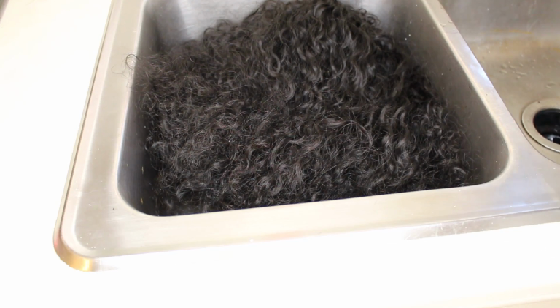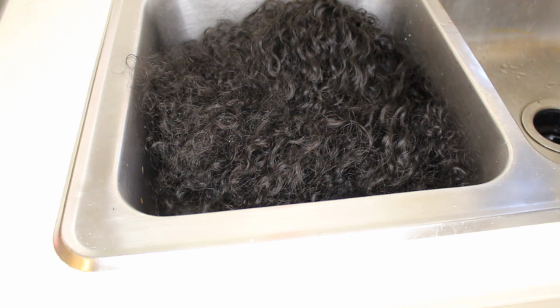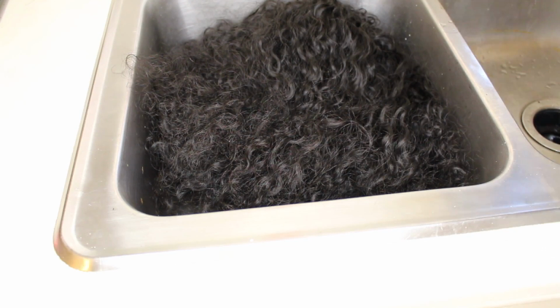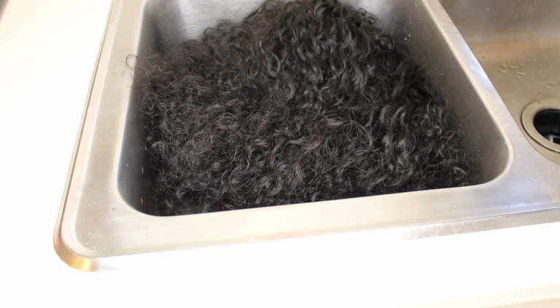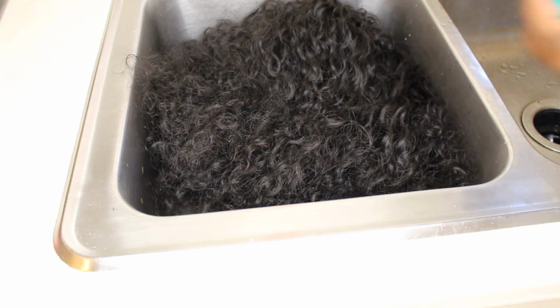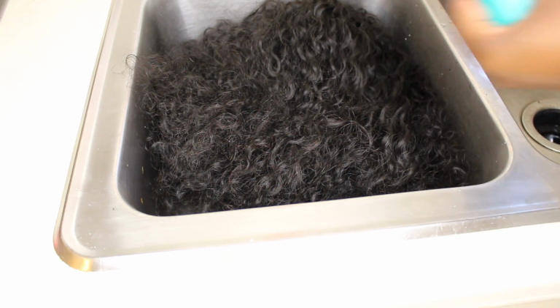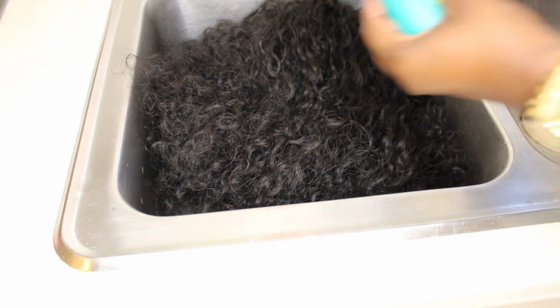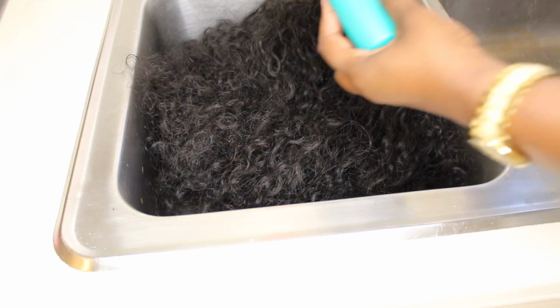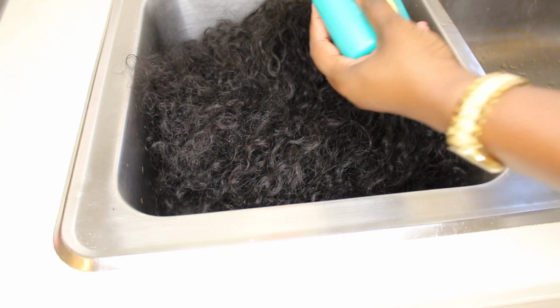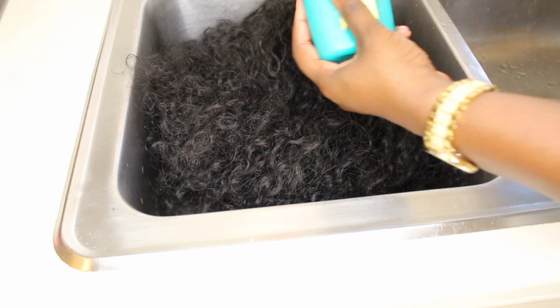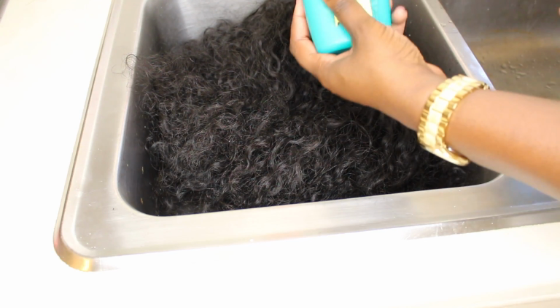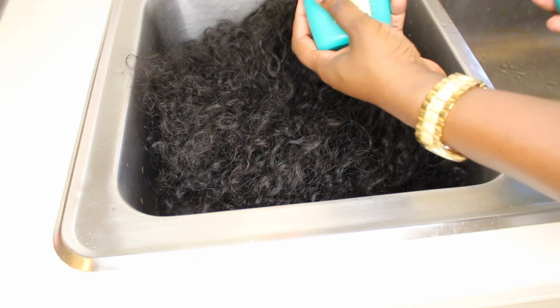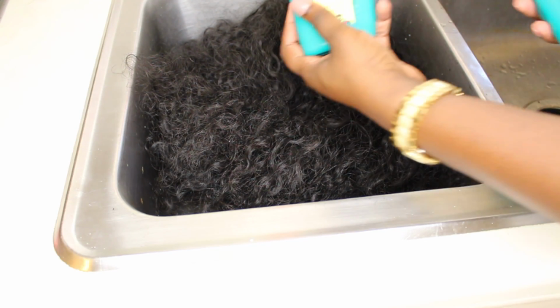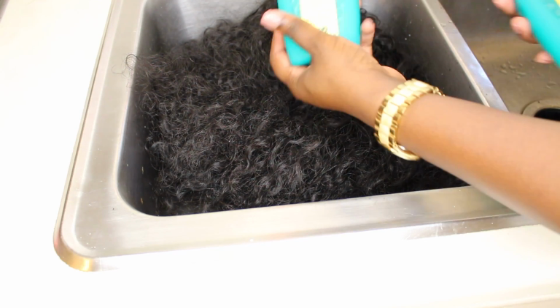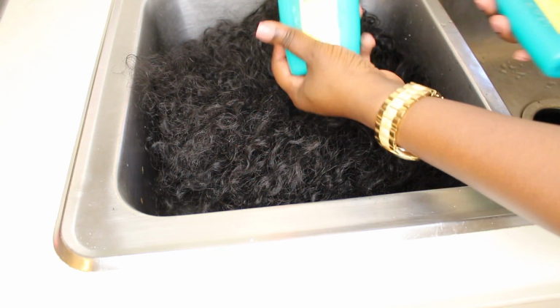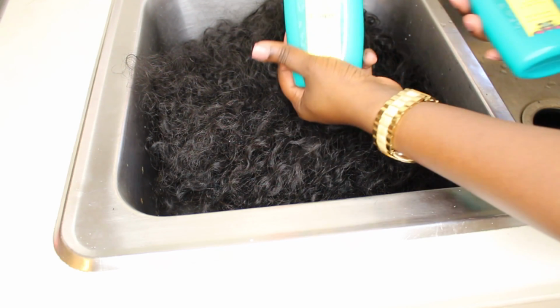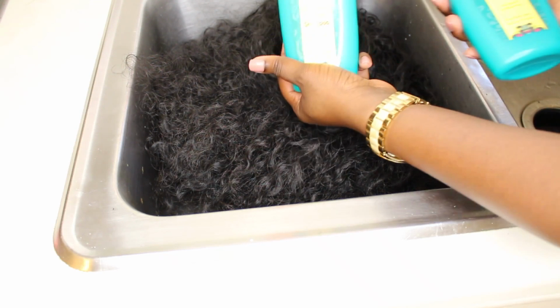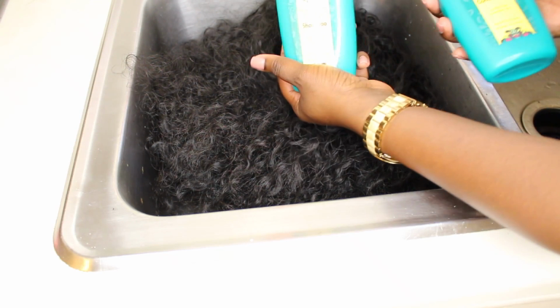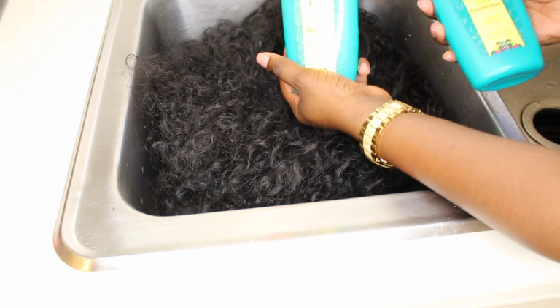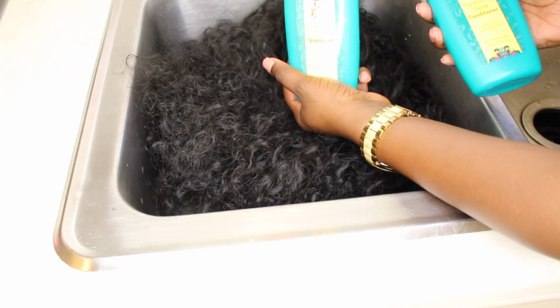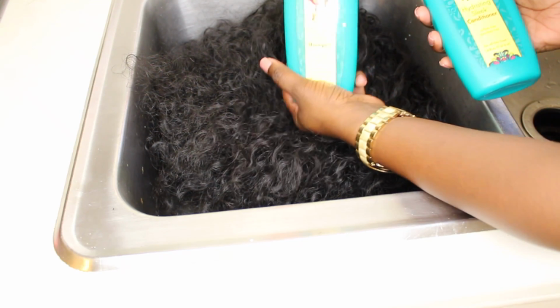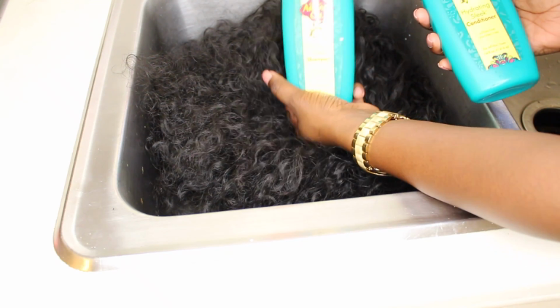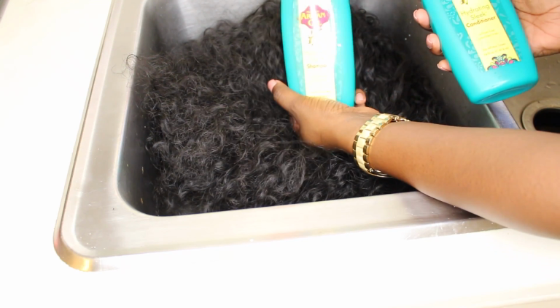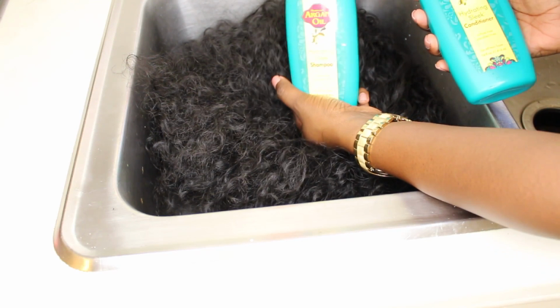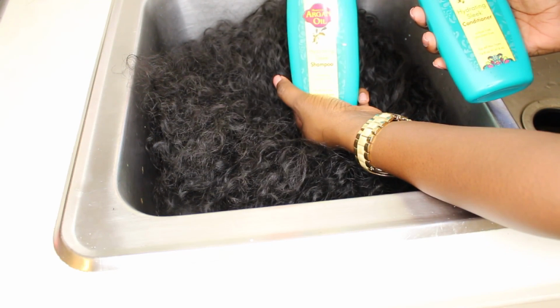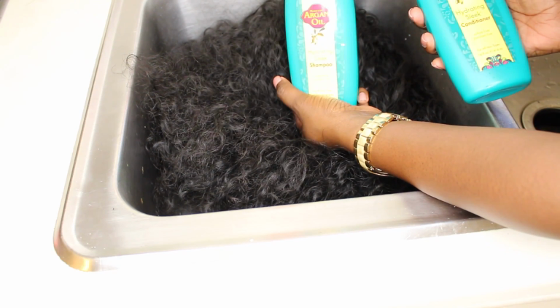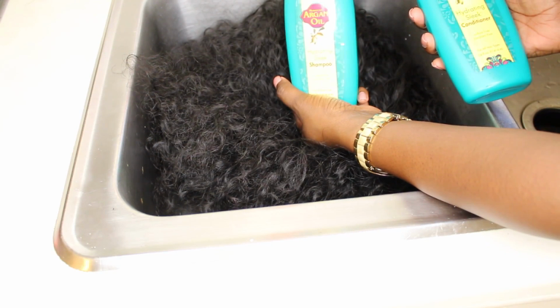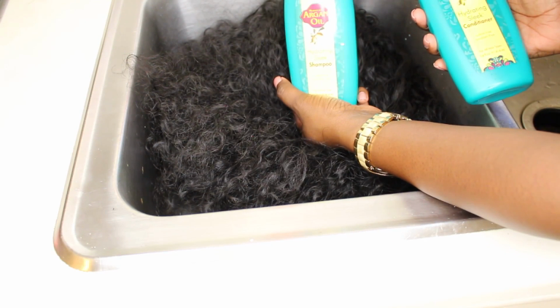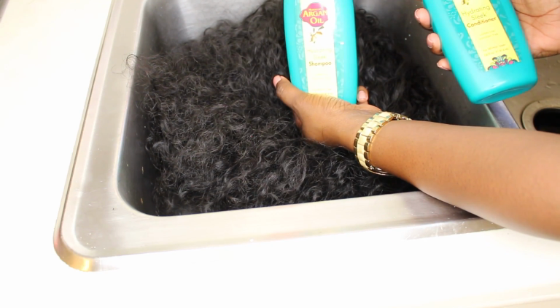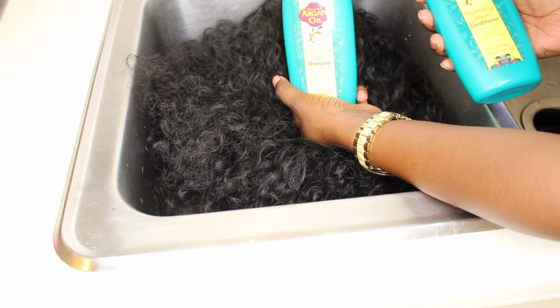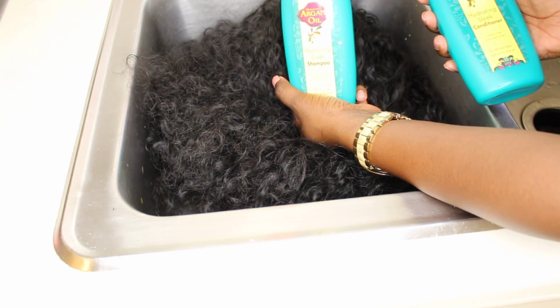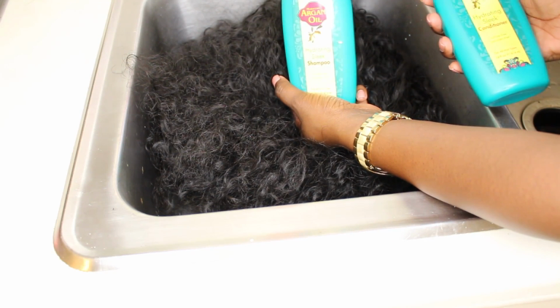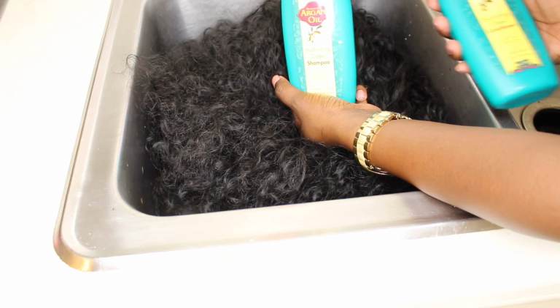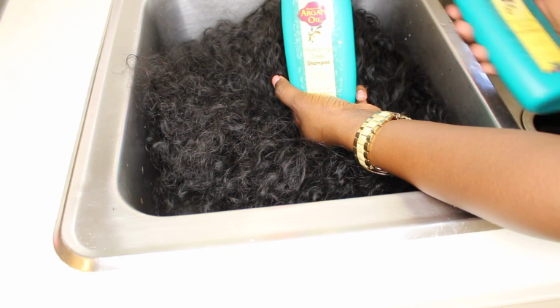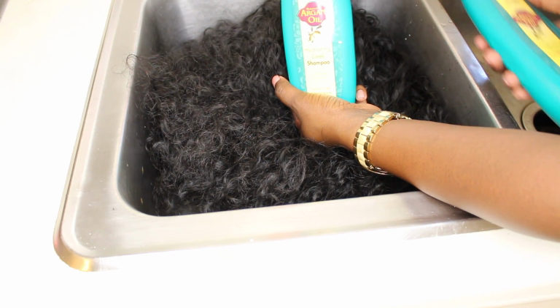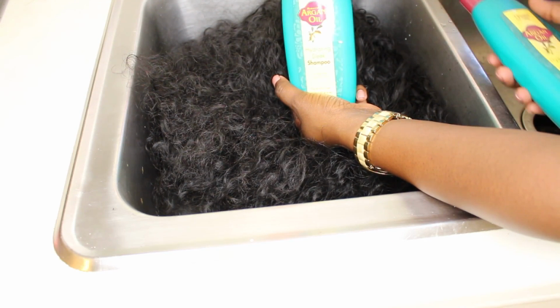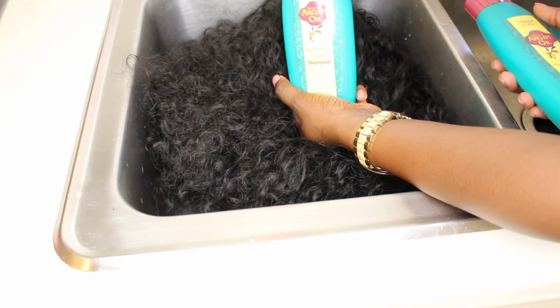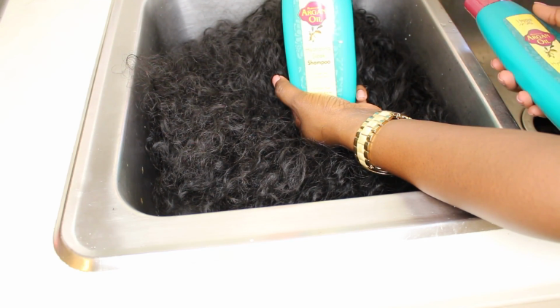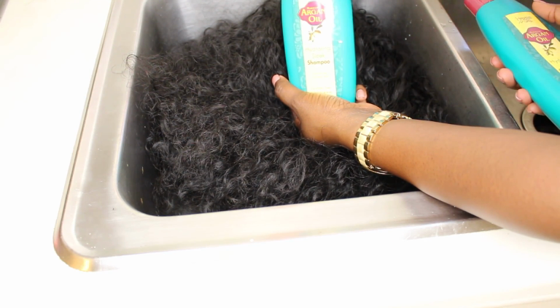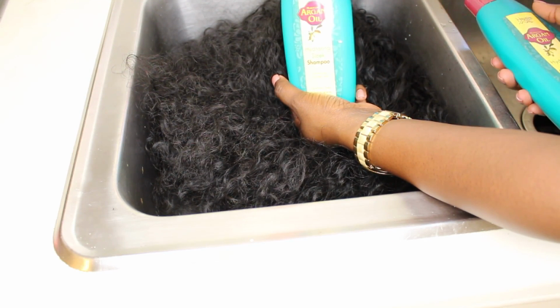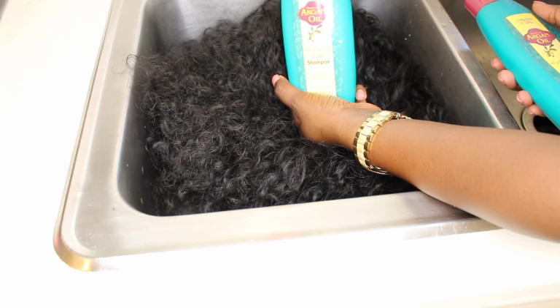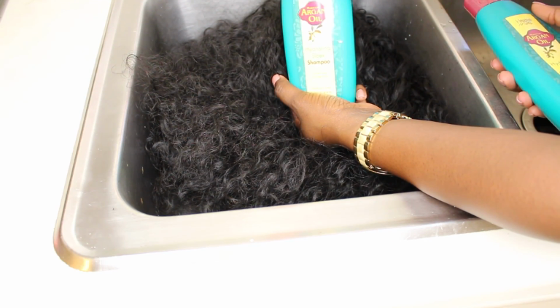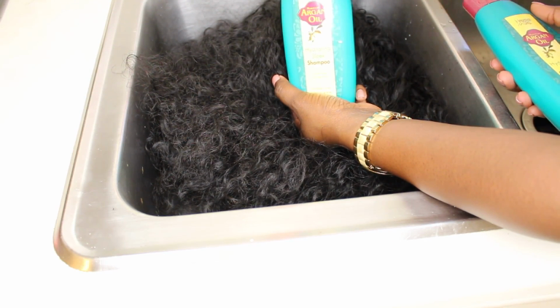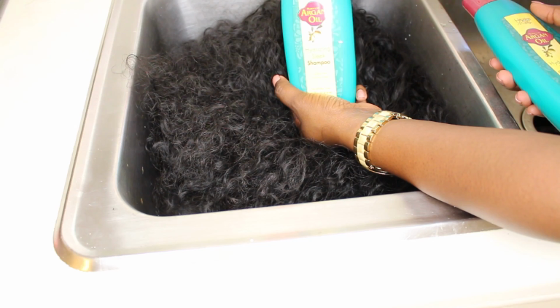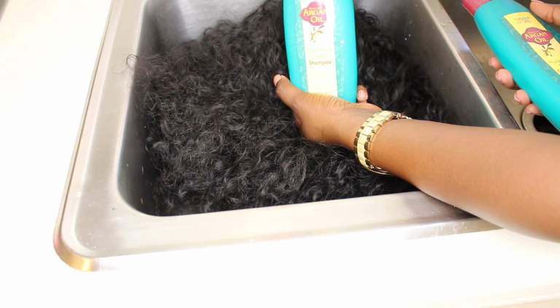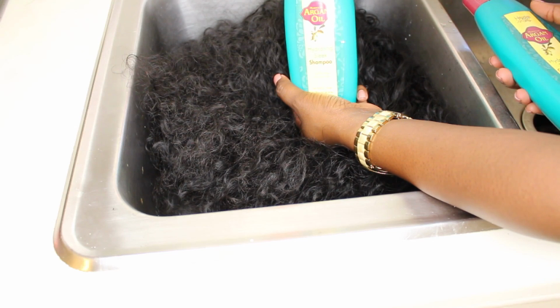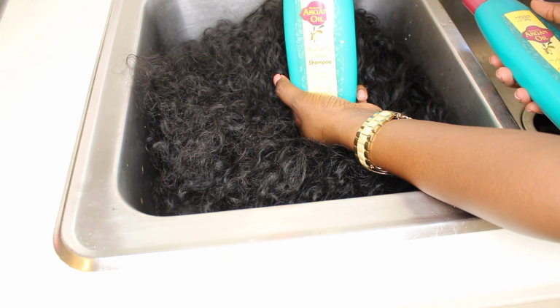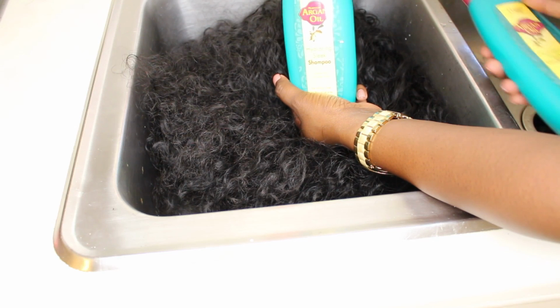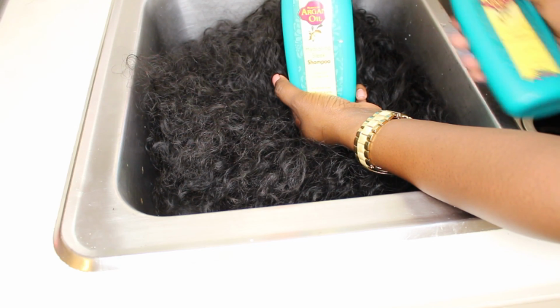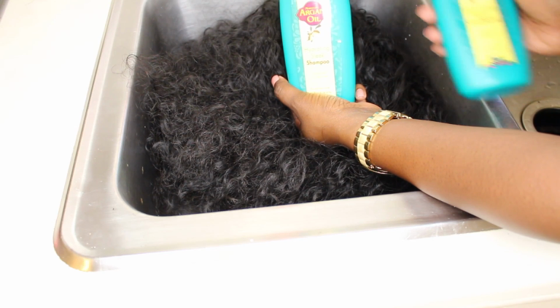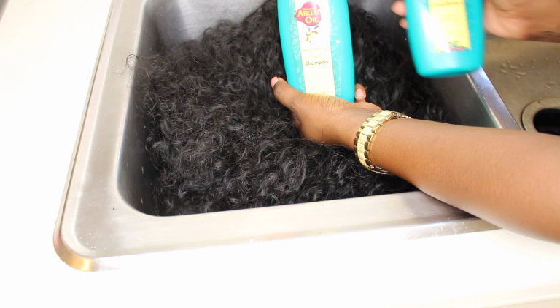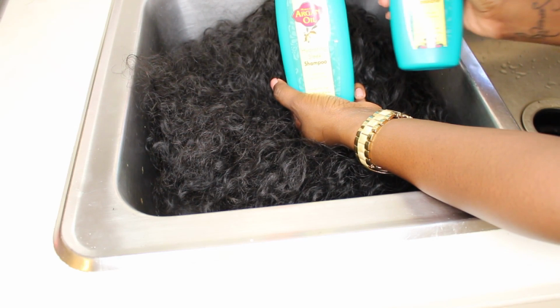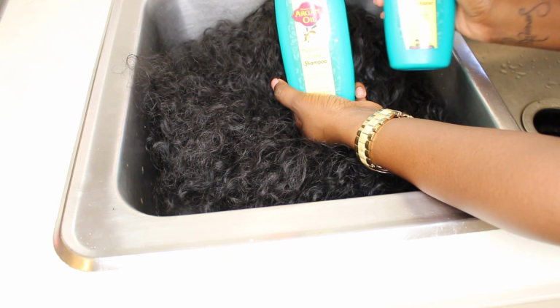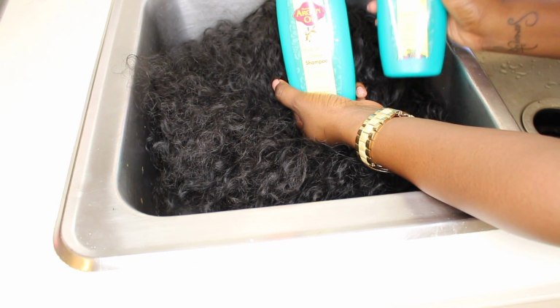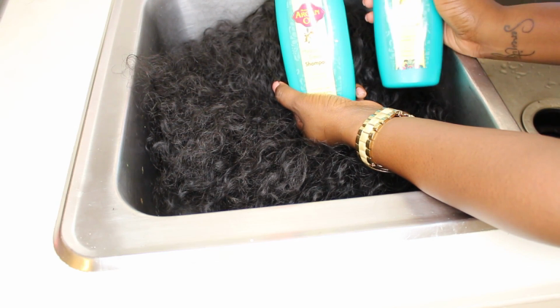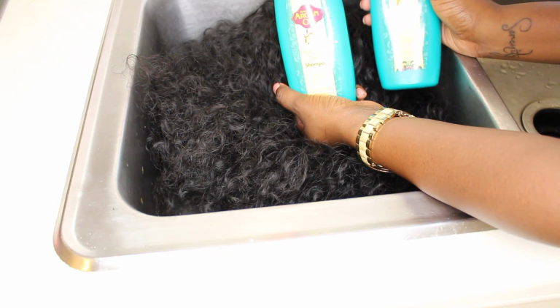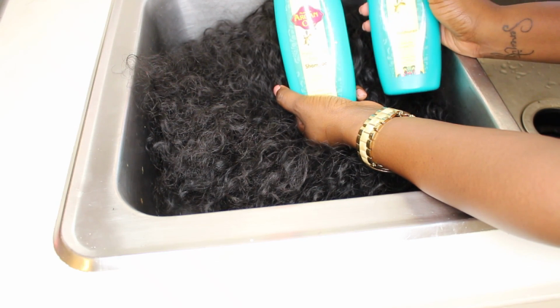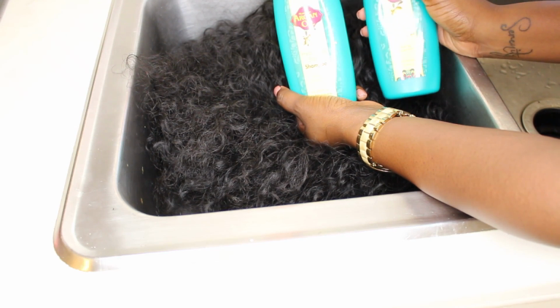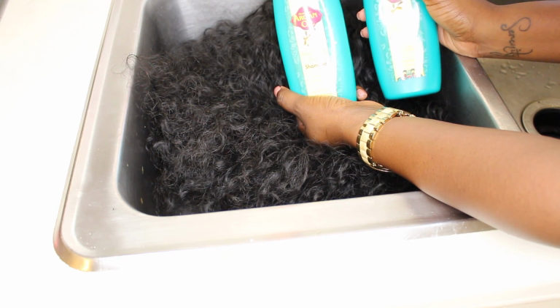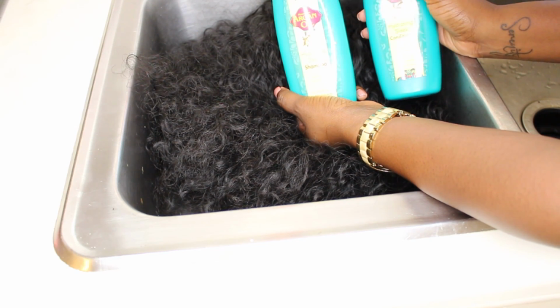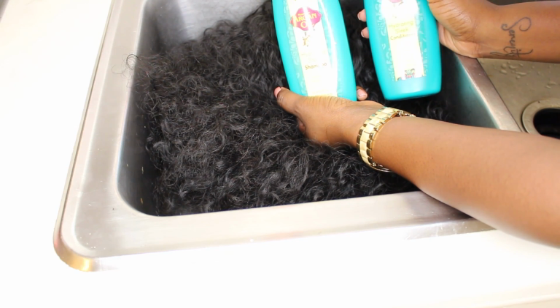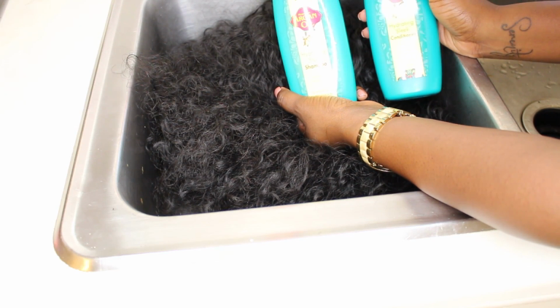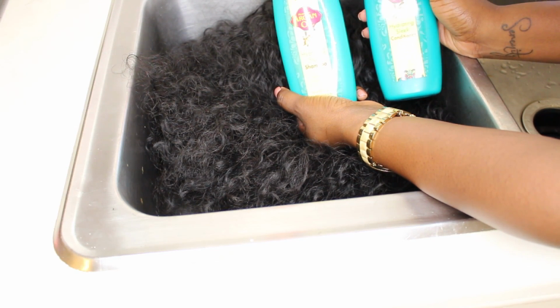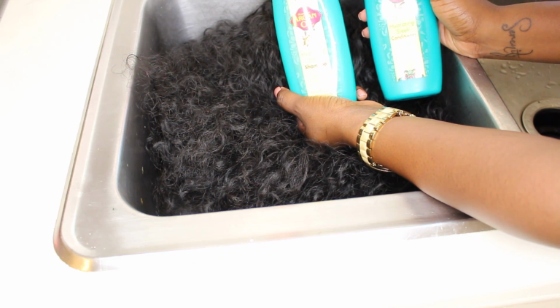This is still the hair from ImpressiveHair.com, the coco curly hair. And I'm going to show you how to take it from this to a more chunky type of wave.